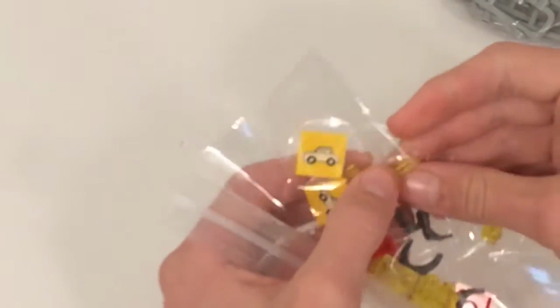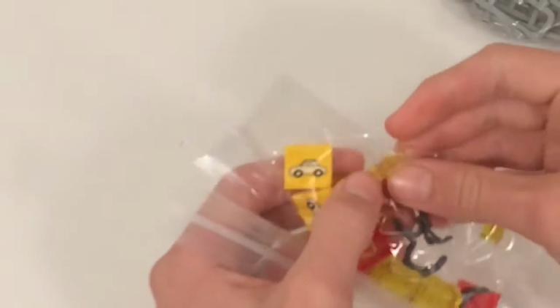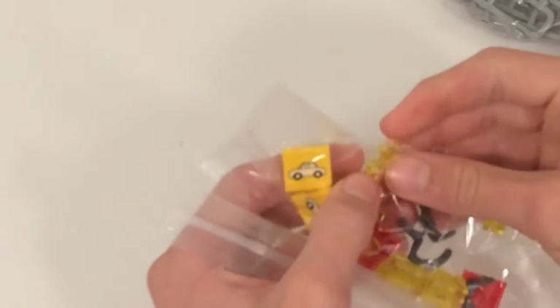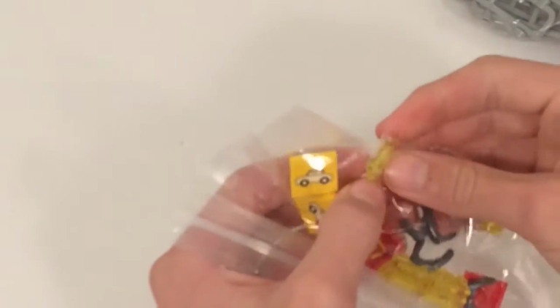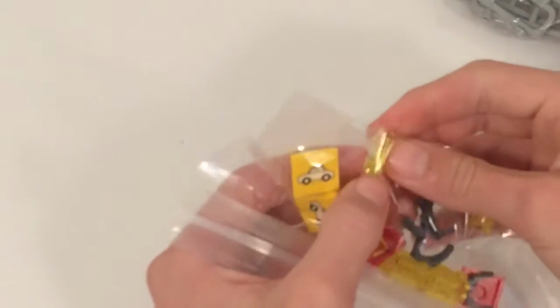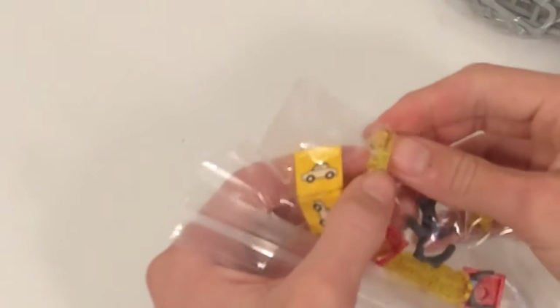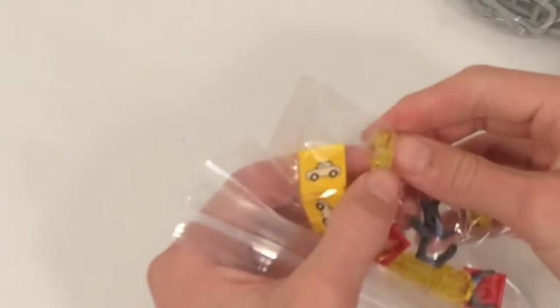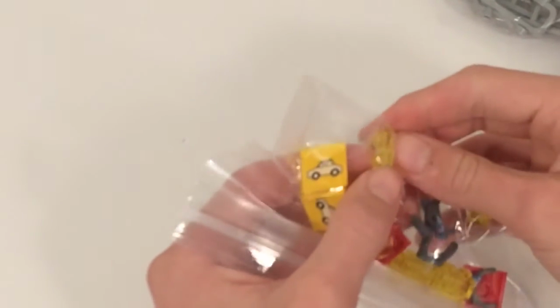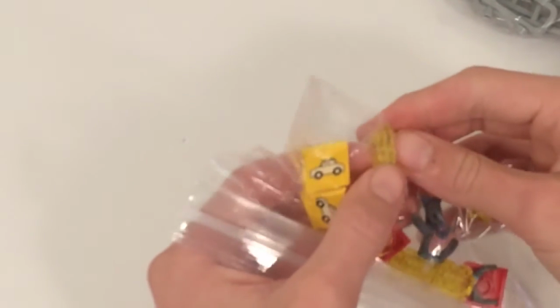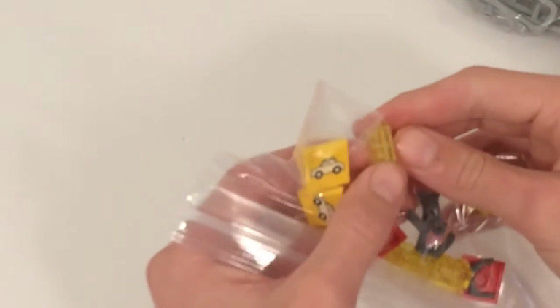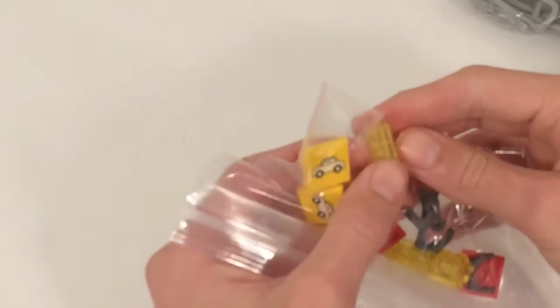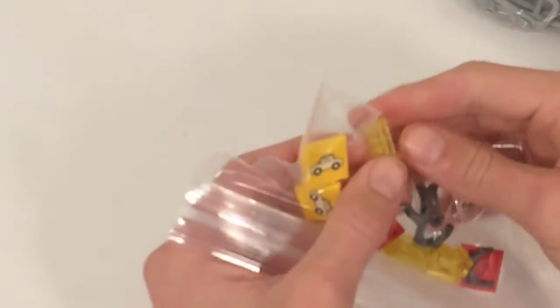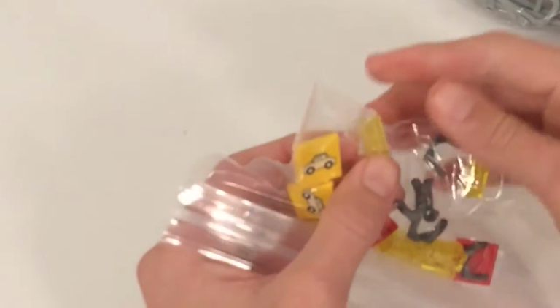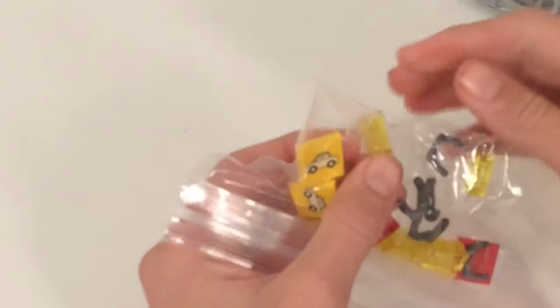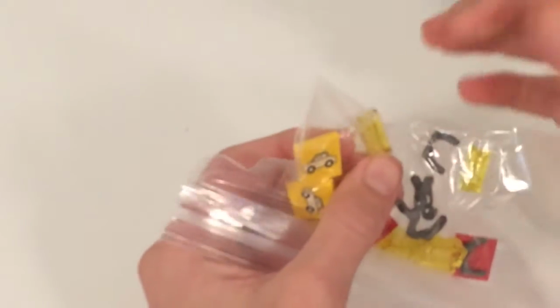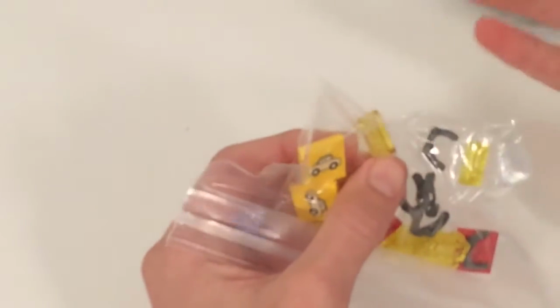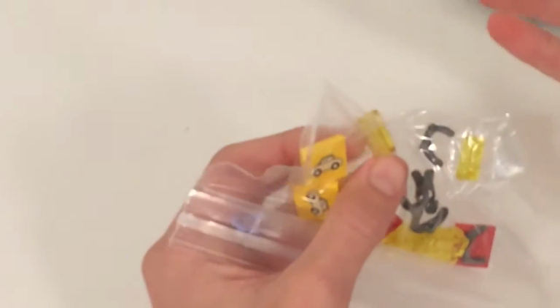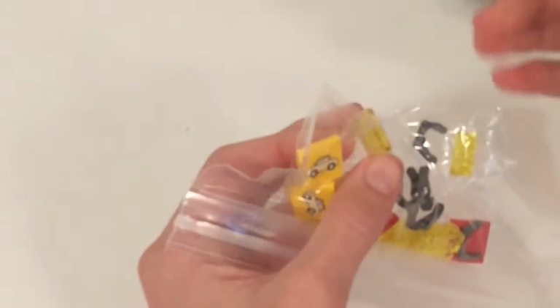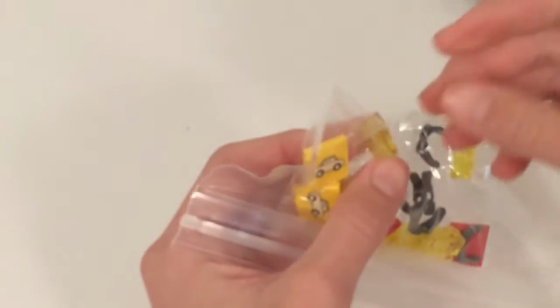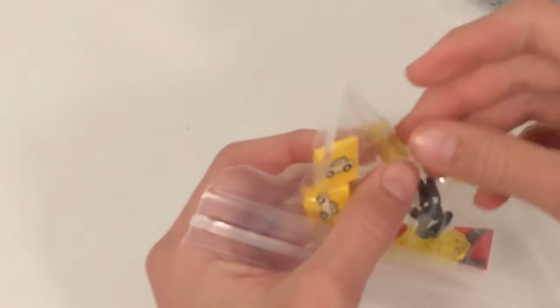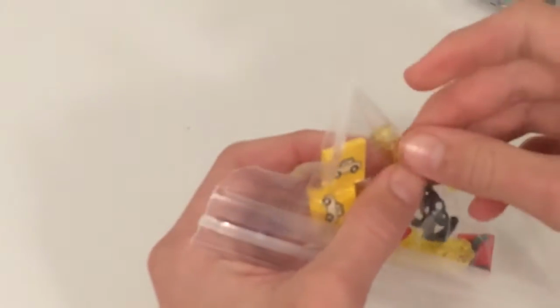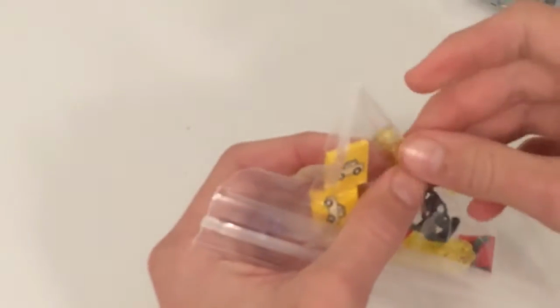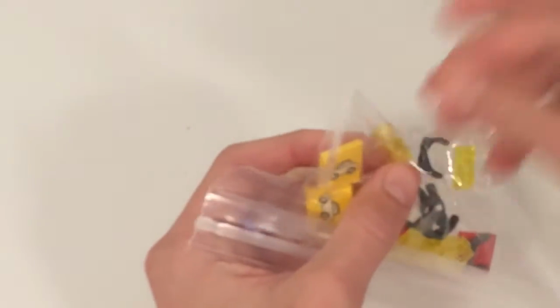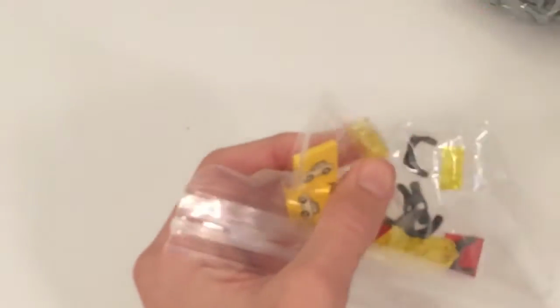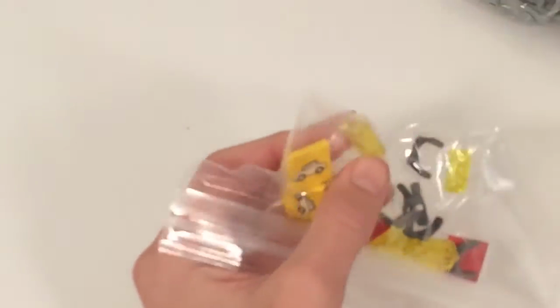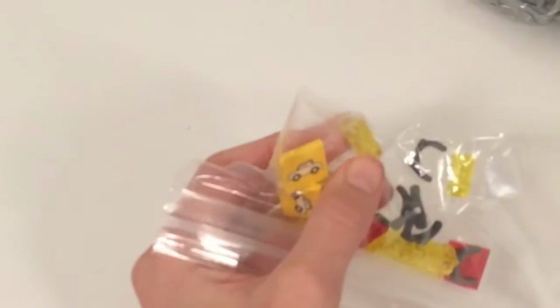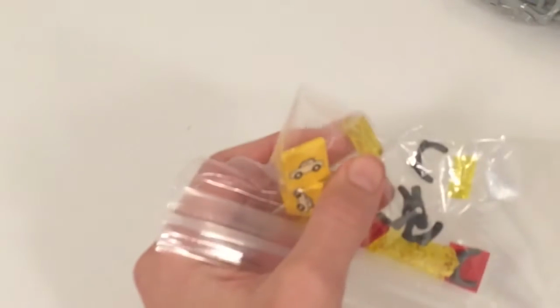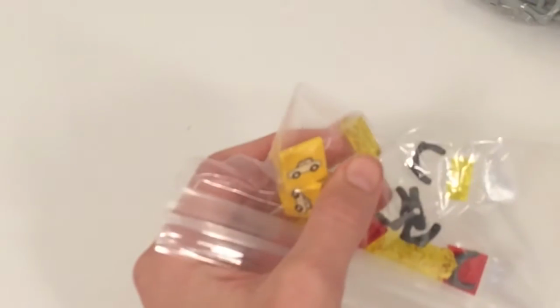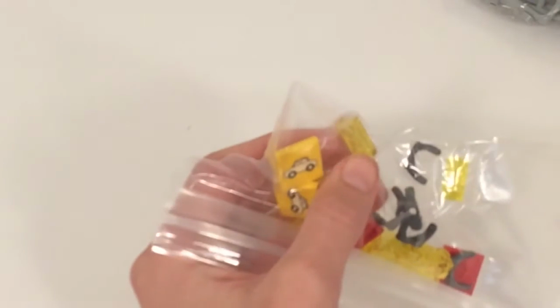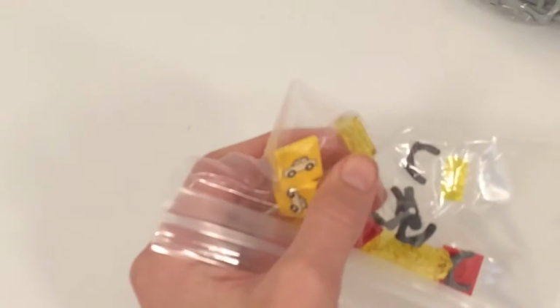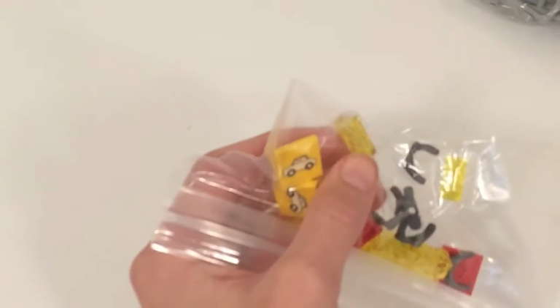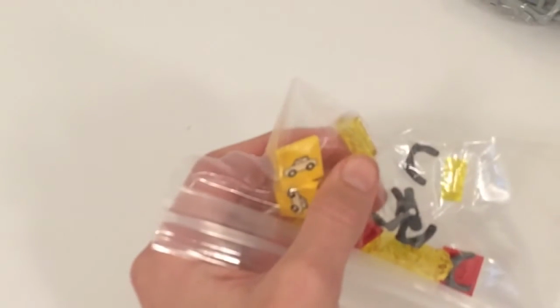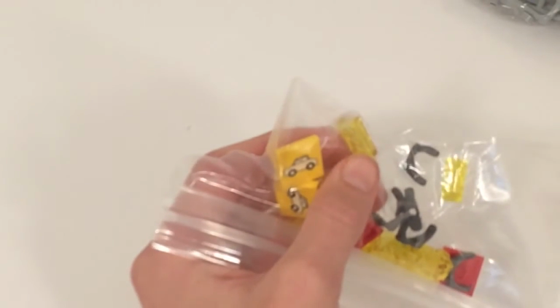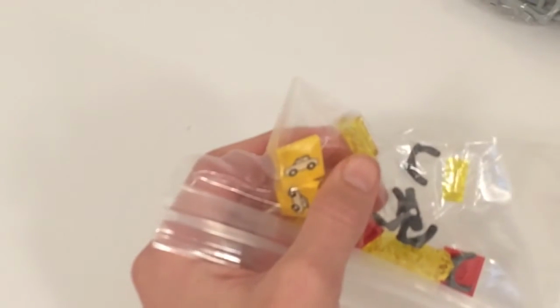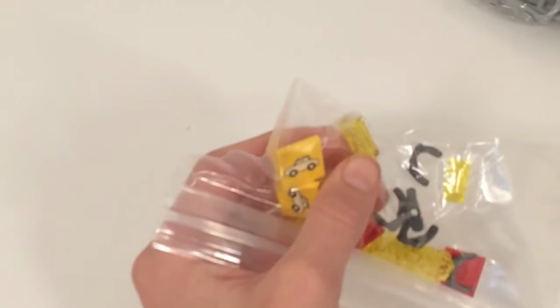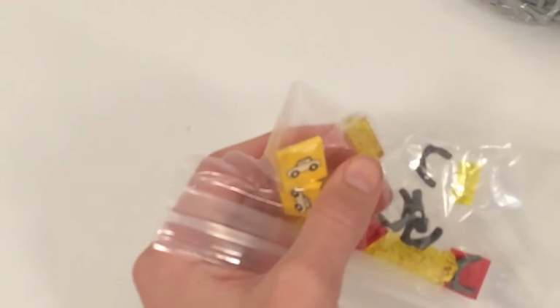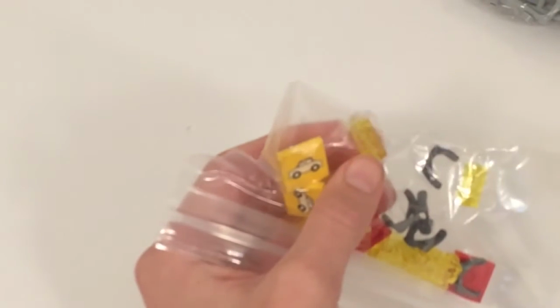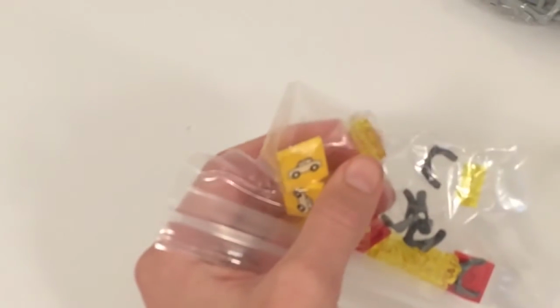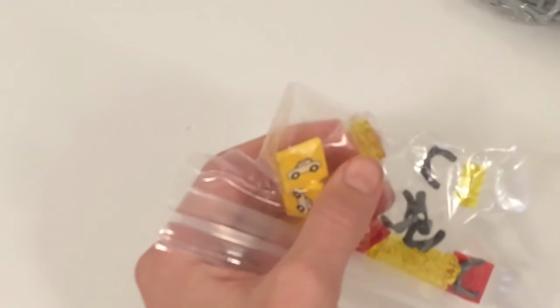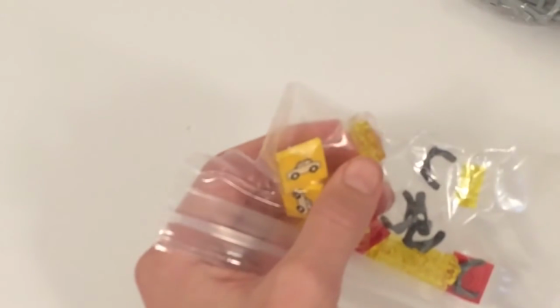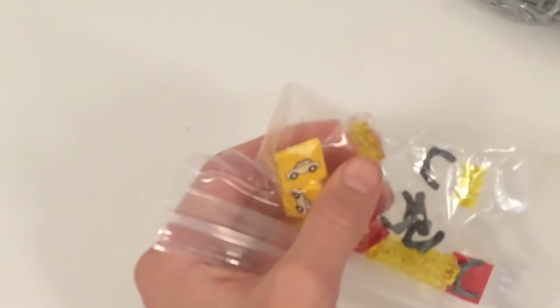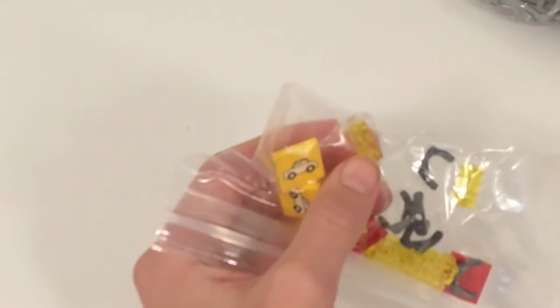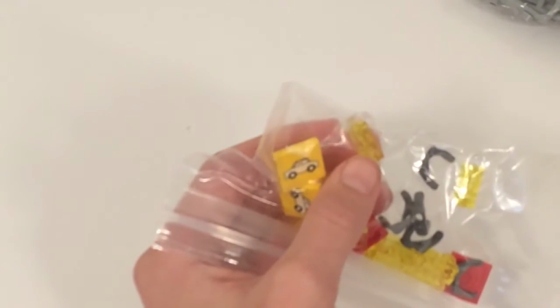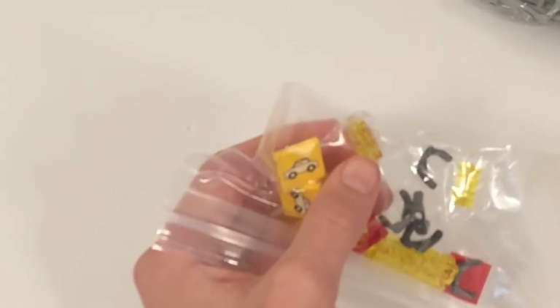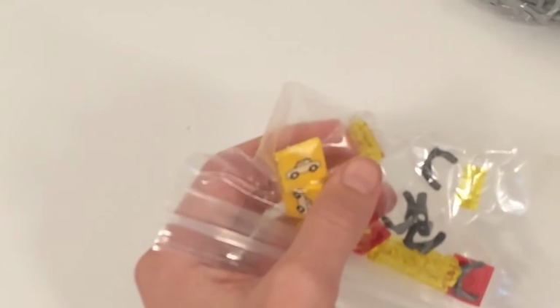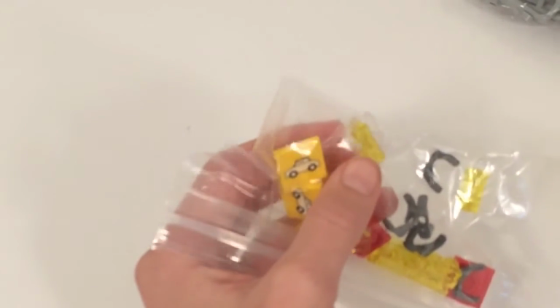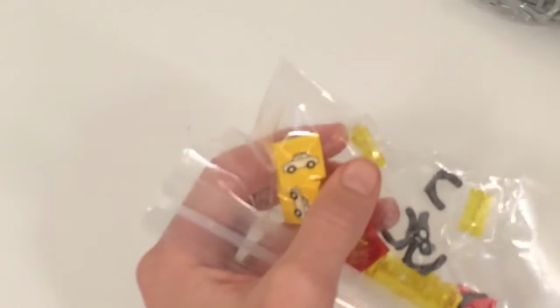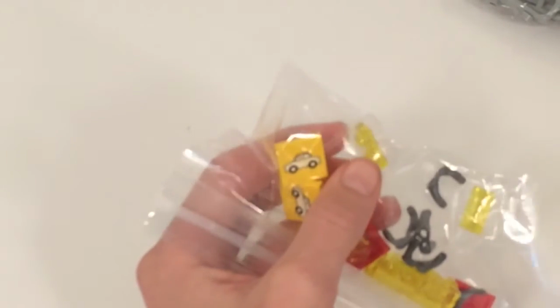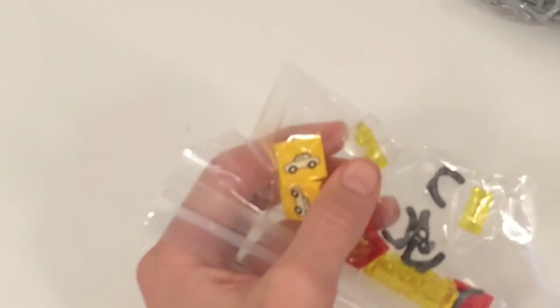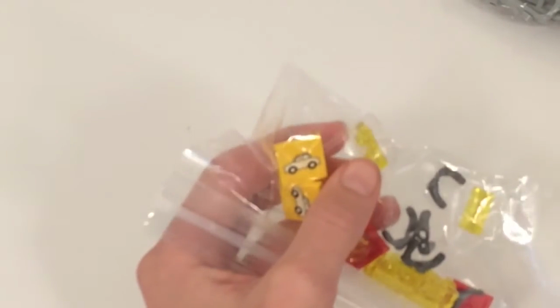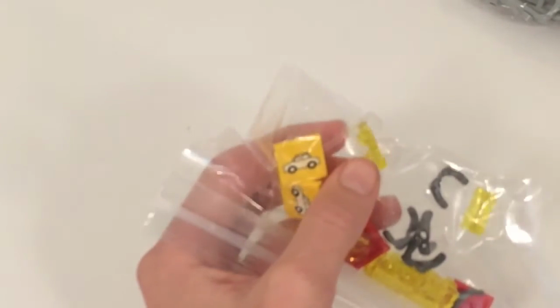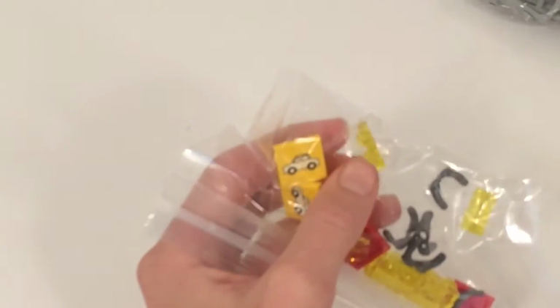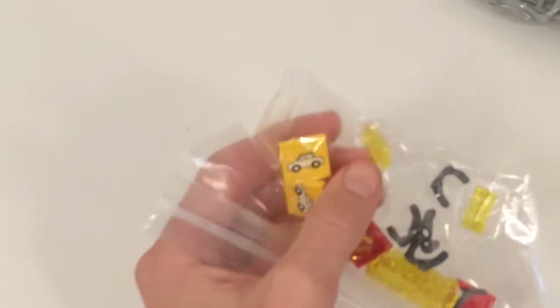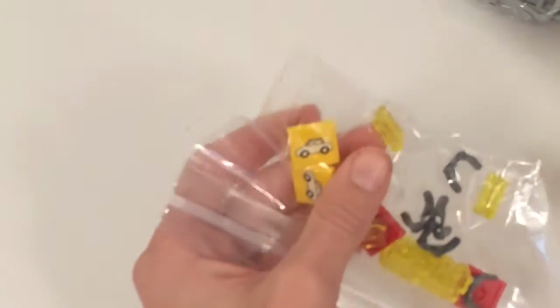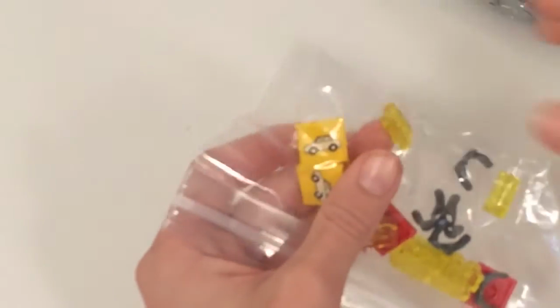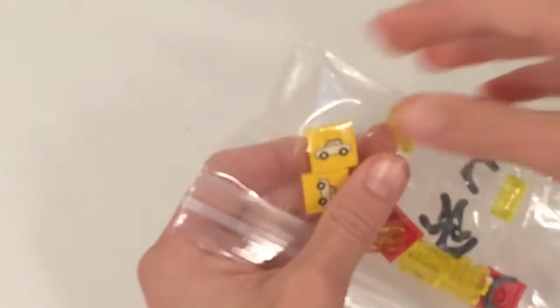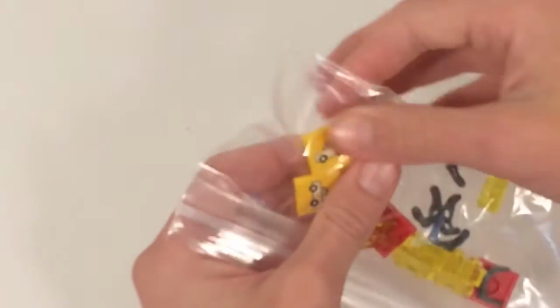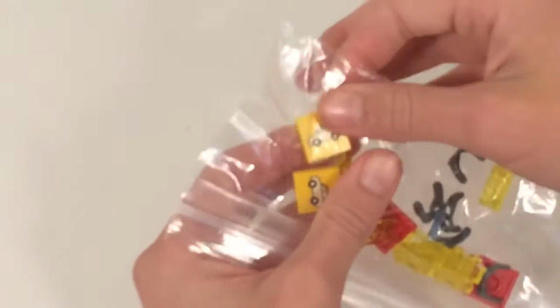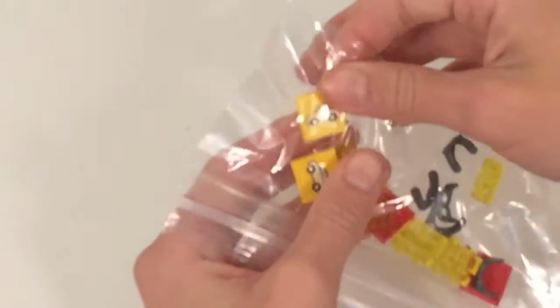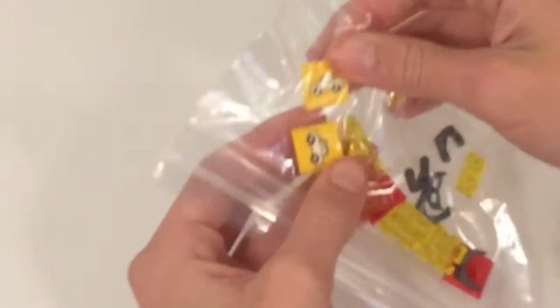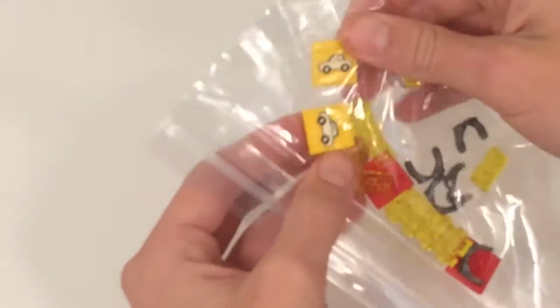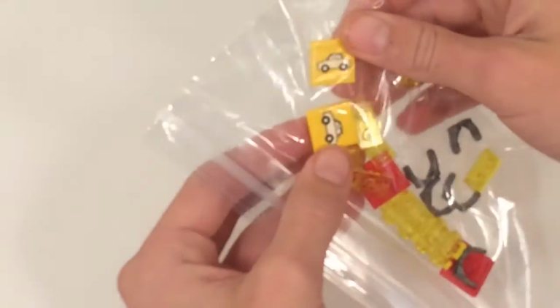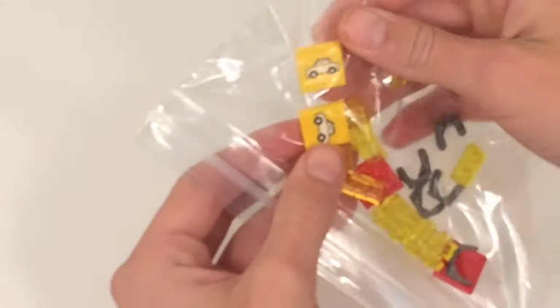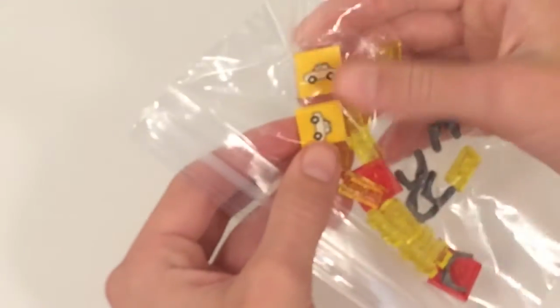We got some of these light pieces. We already have some but just wanted to get a few more. I'll tell you how that works.